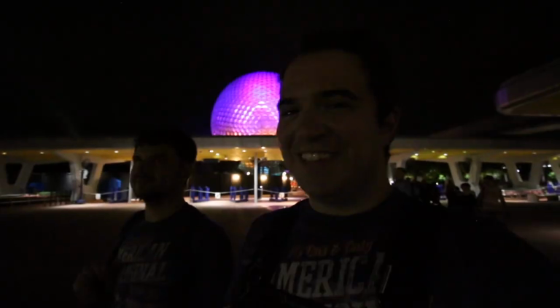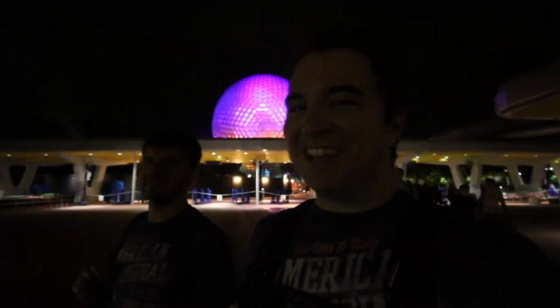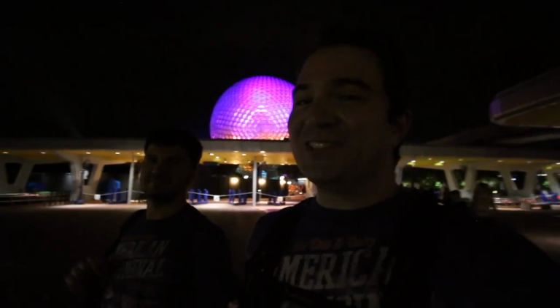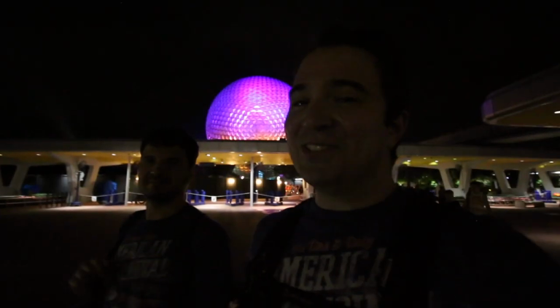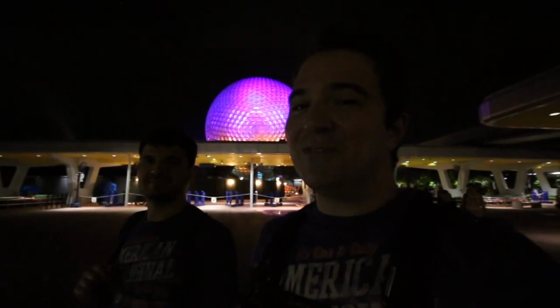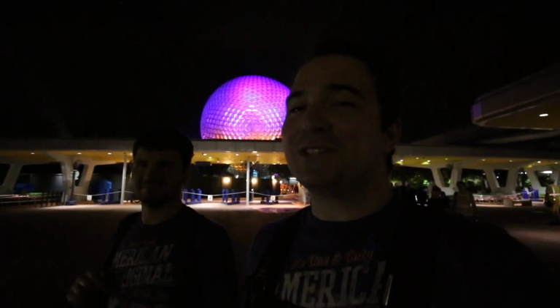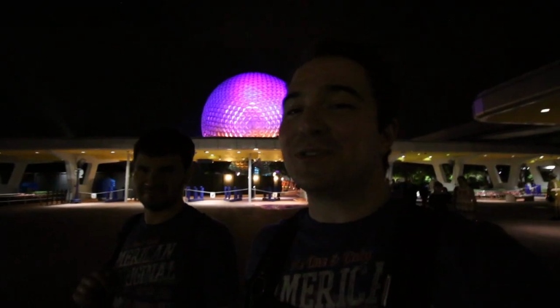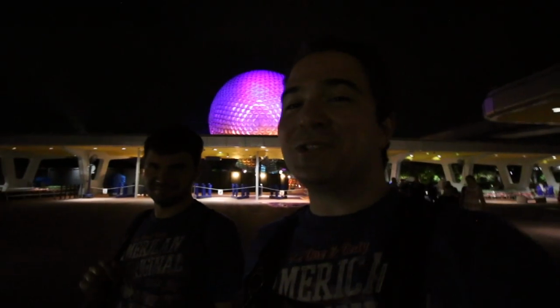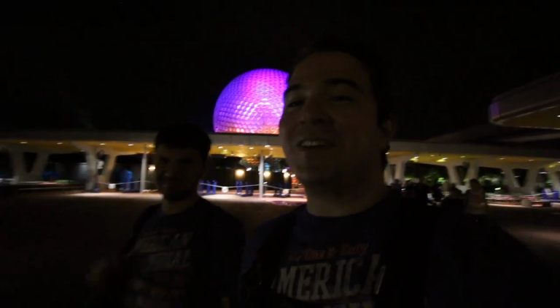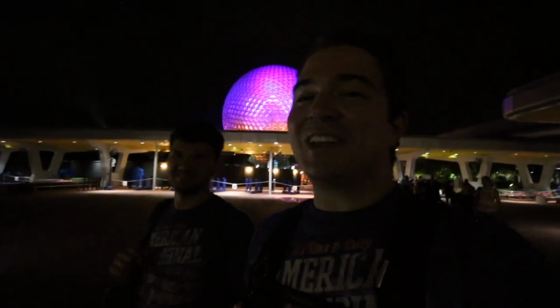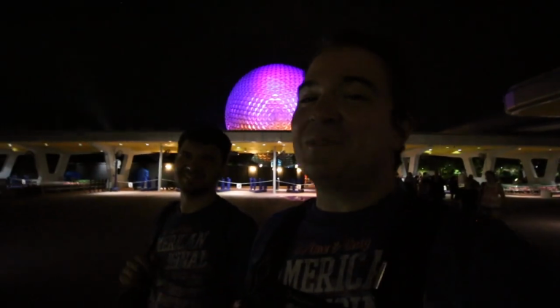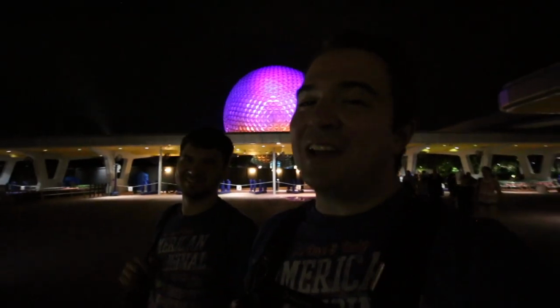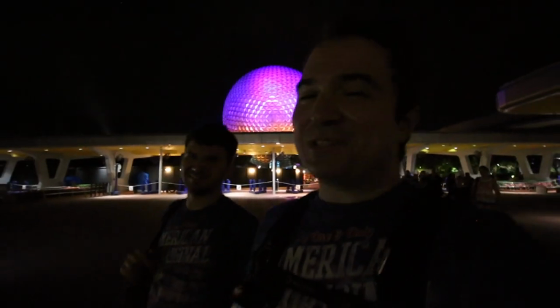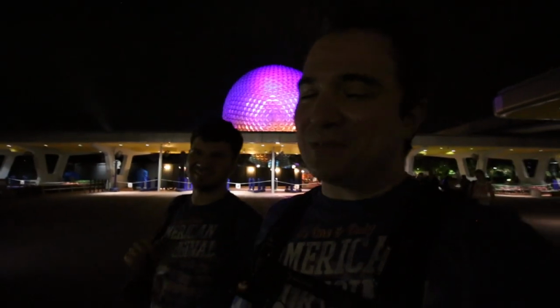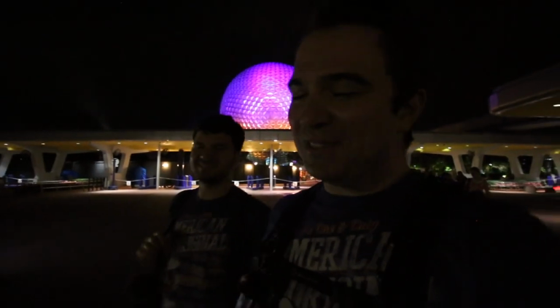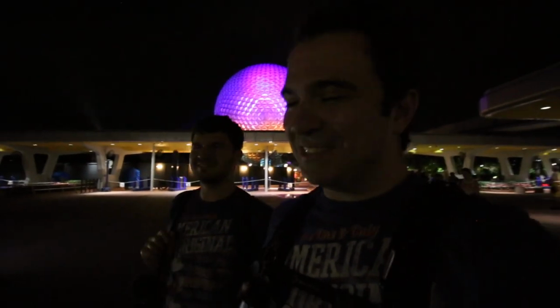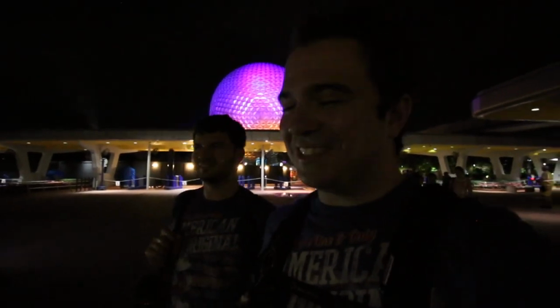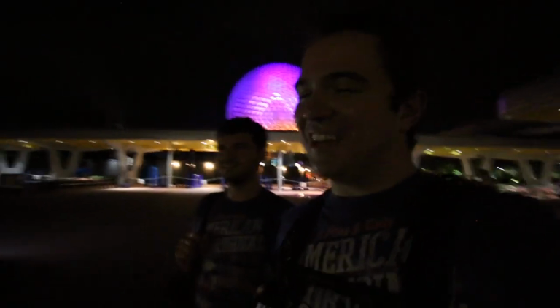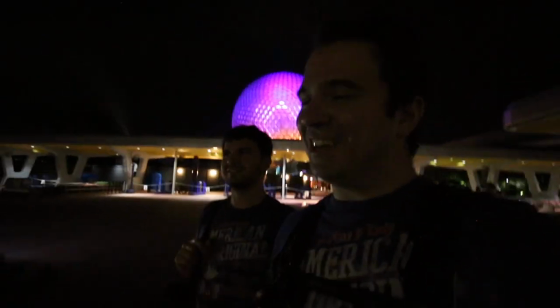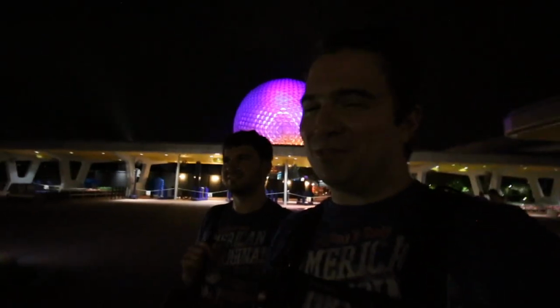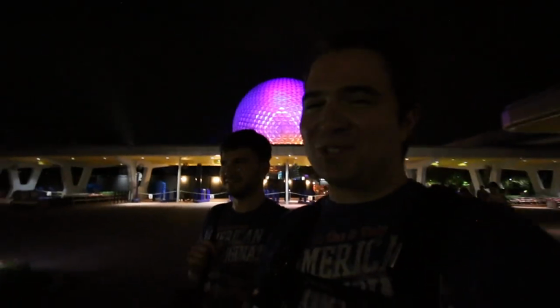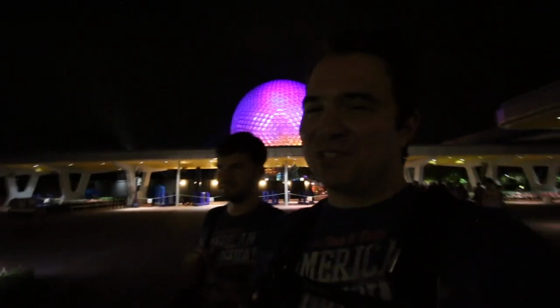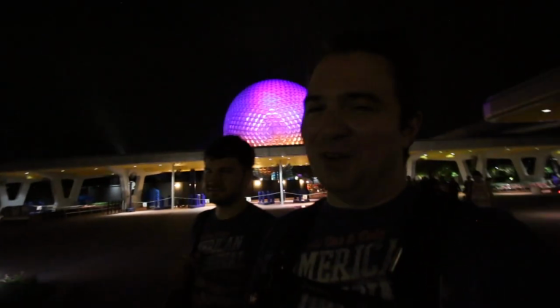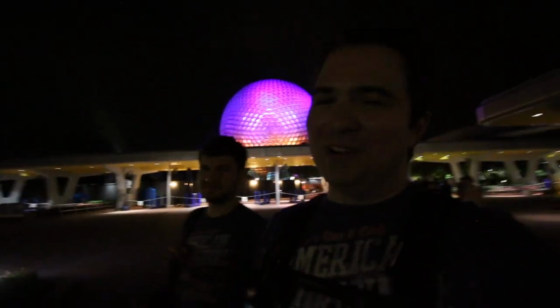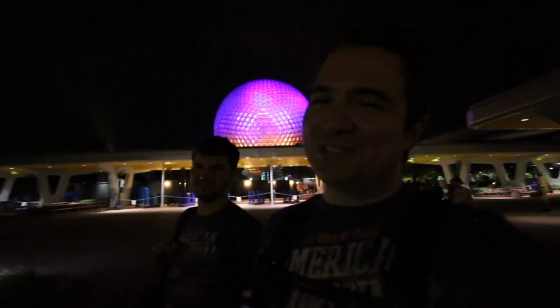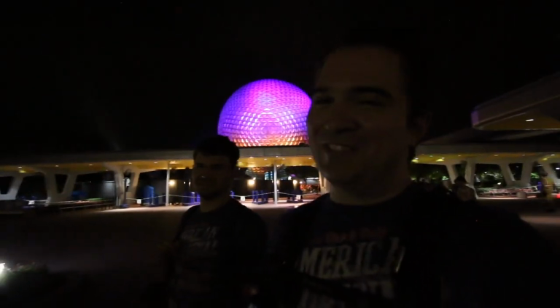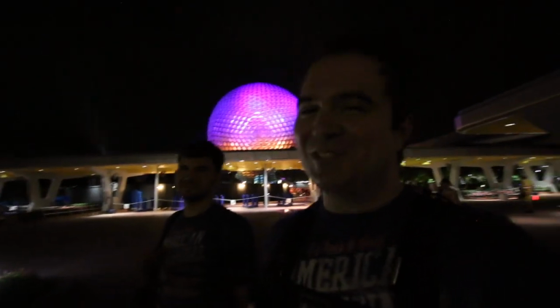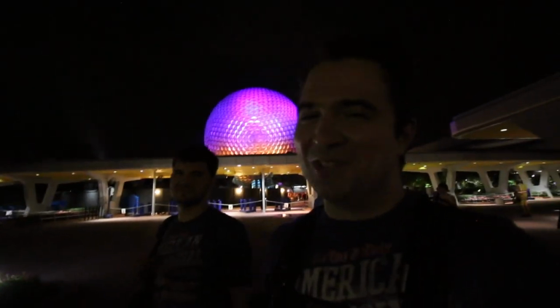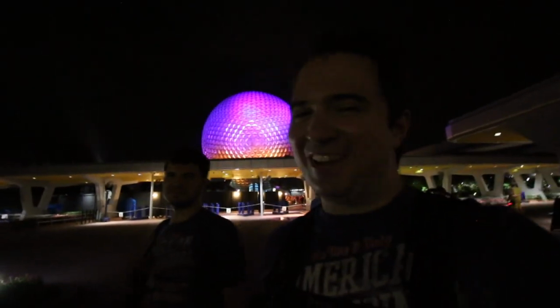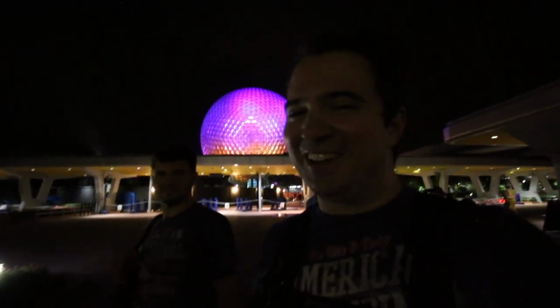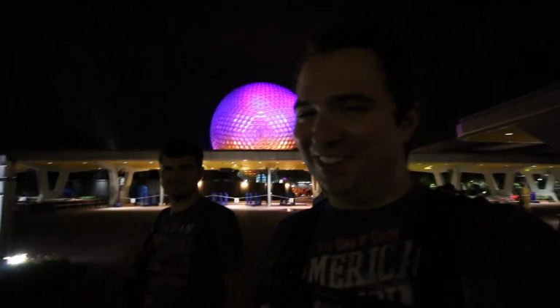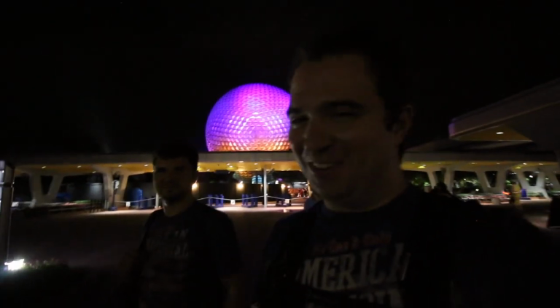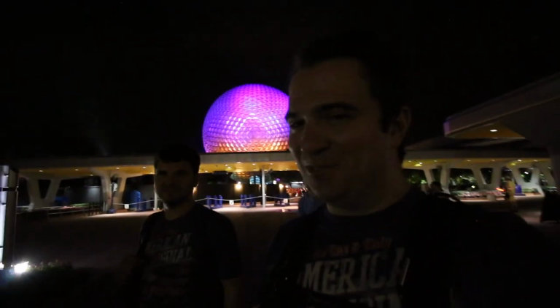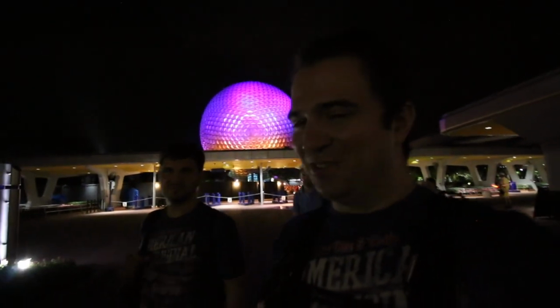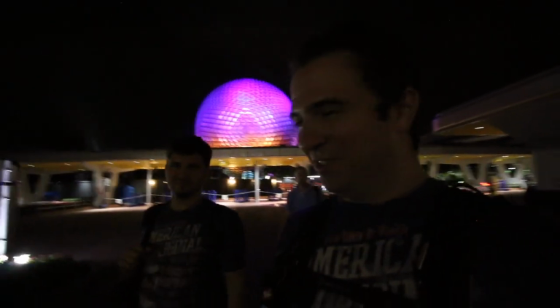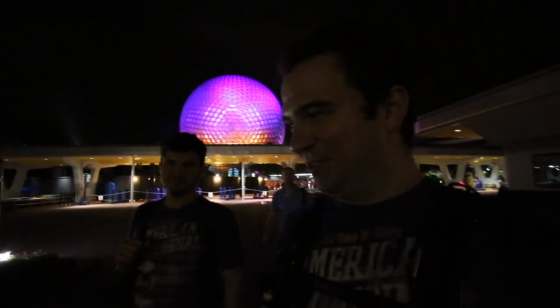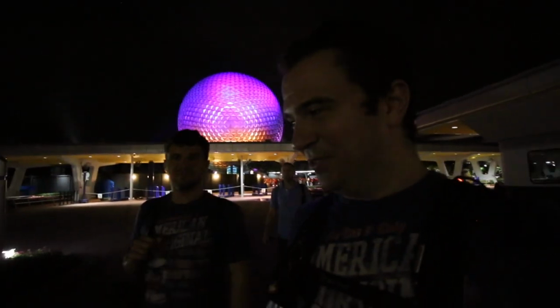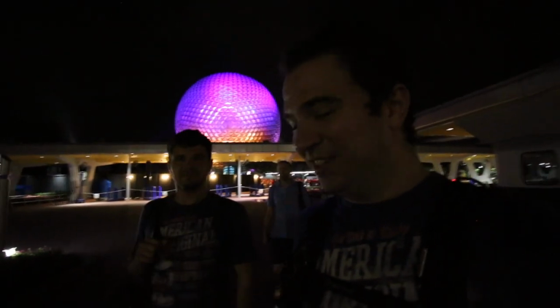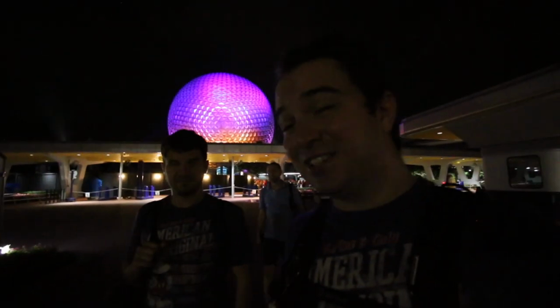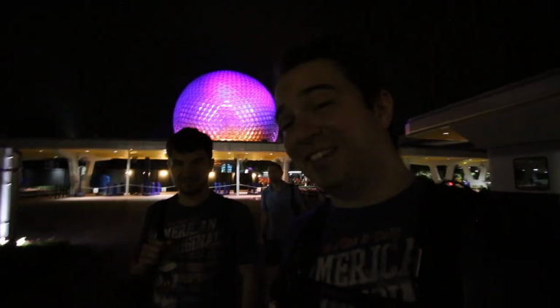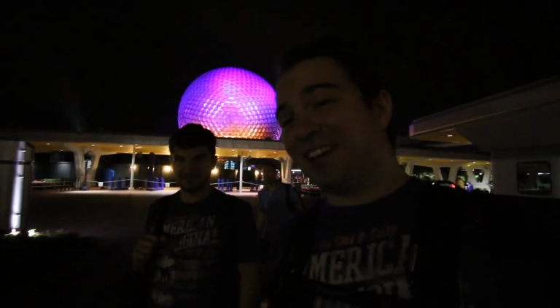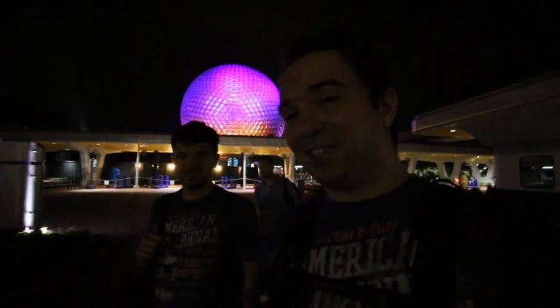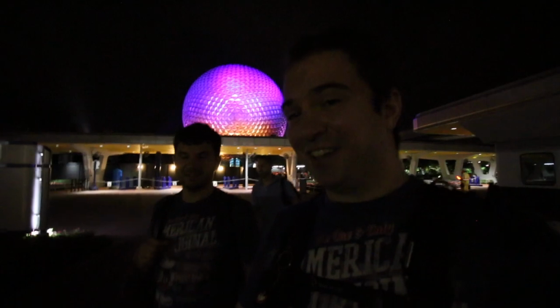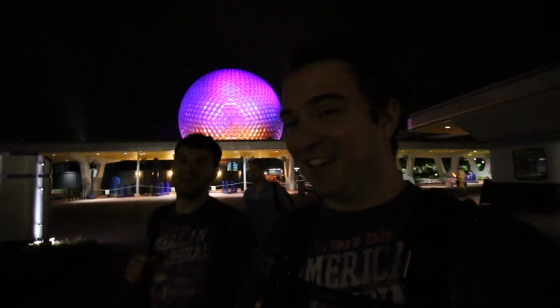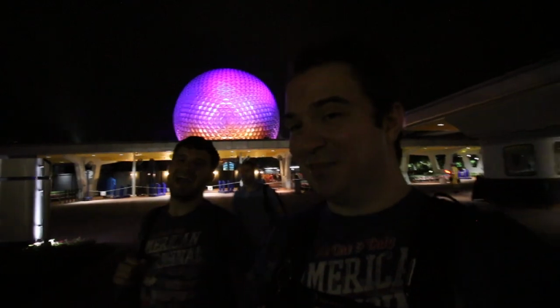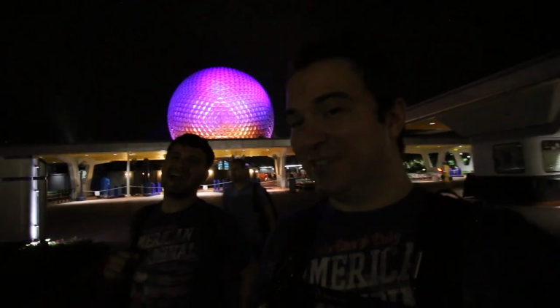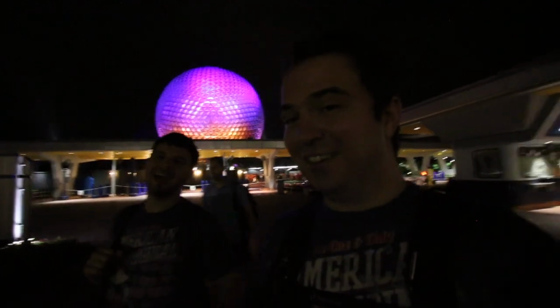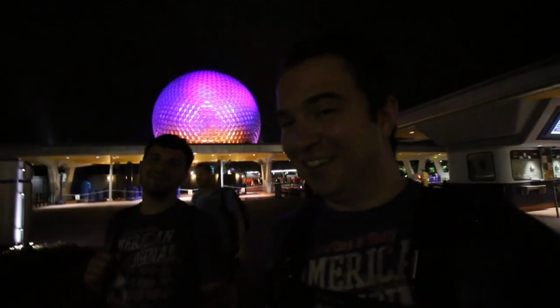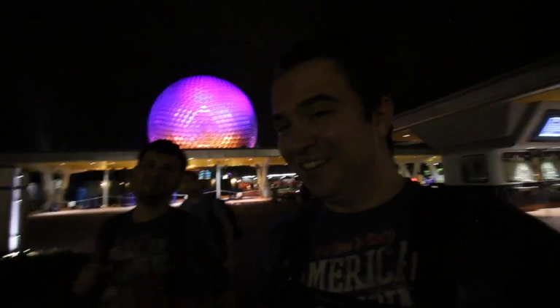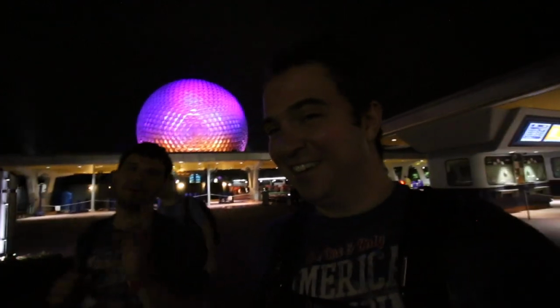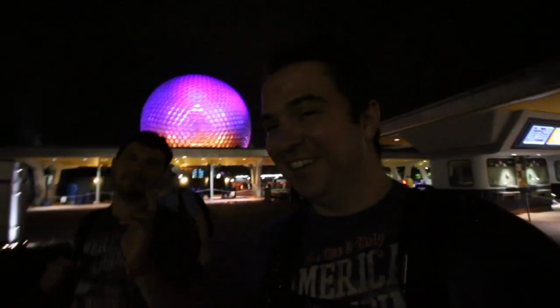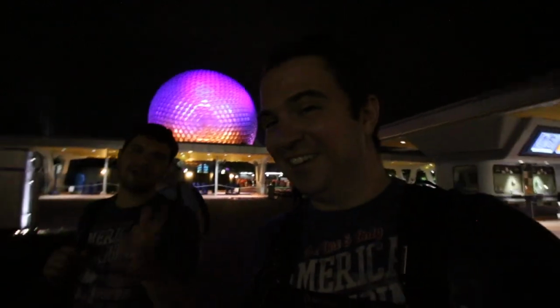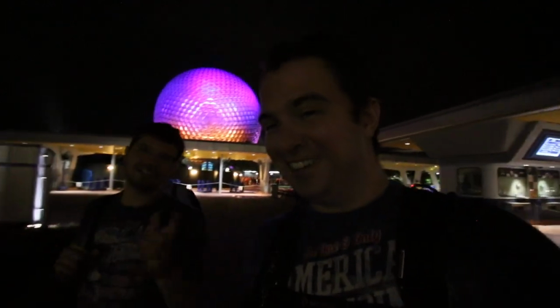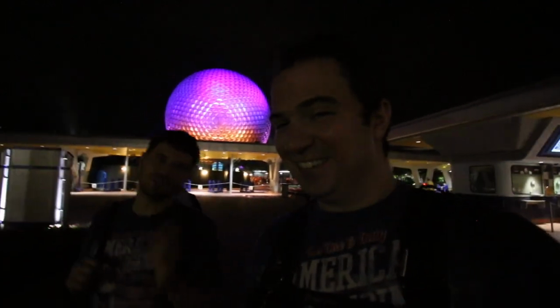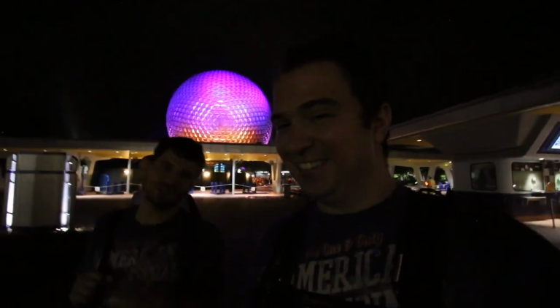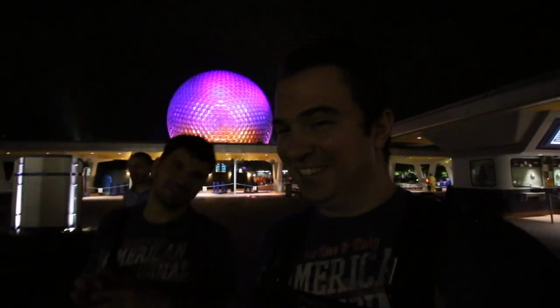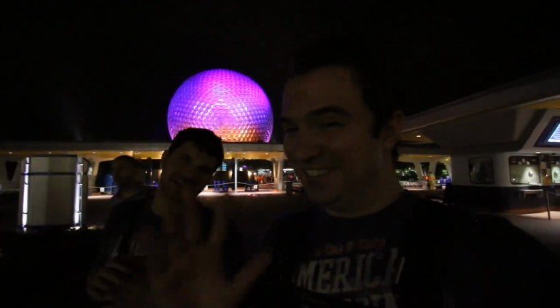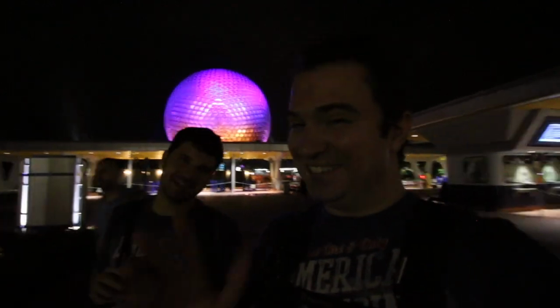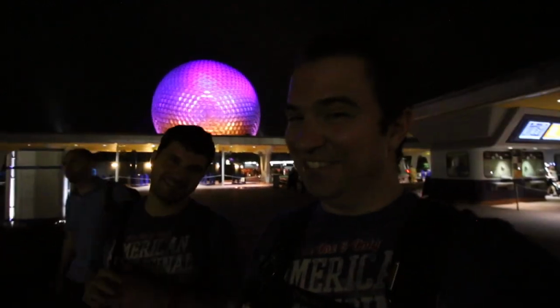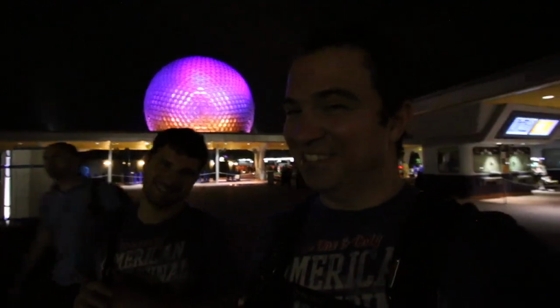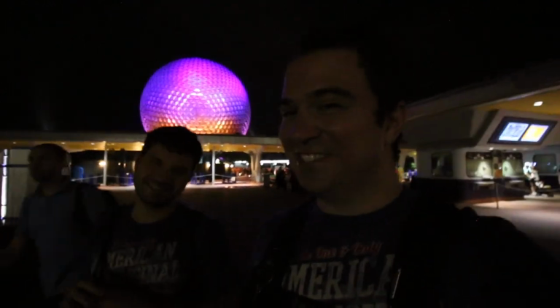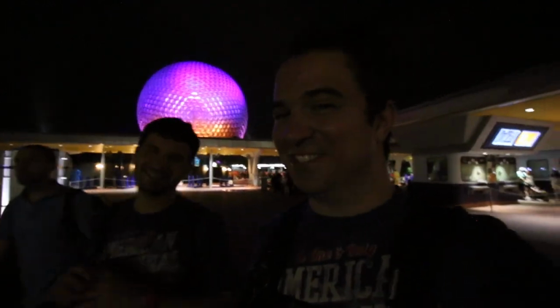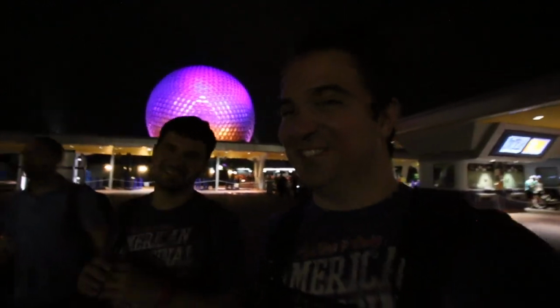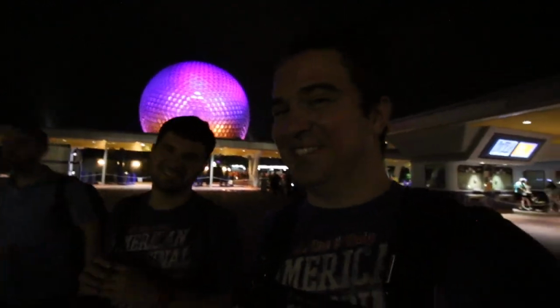Thank you so much for sharing in the magic with us today. It was so much fun sharing it all with you. Until next time, have a magical day. See you real soon.